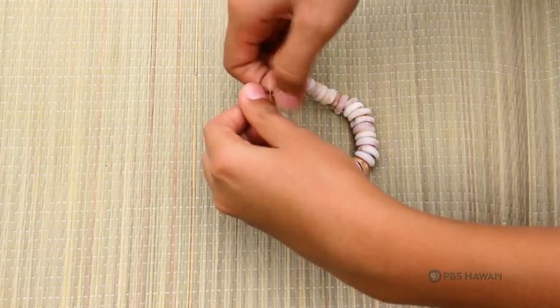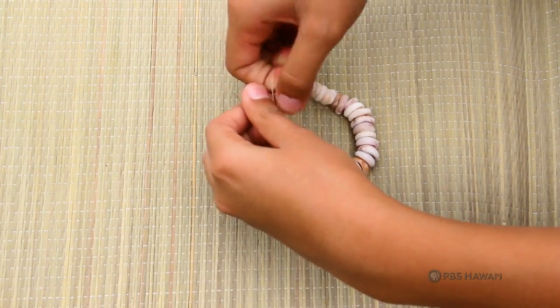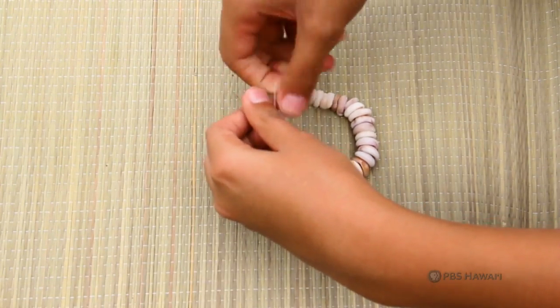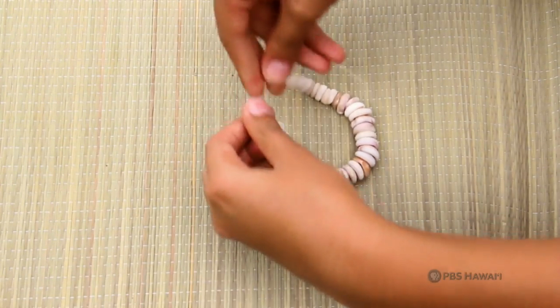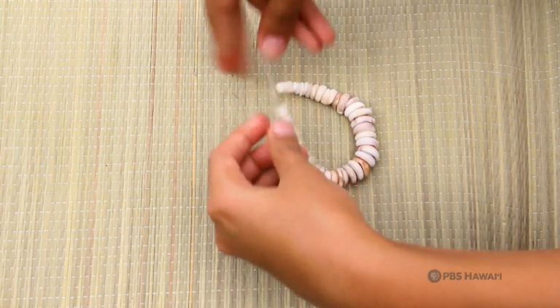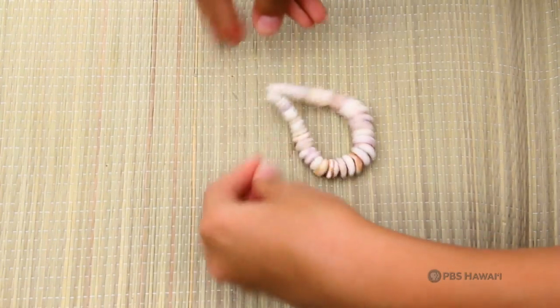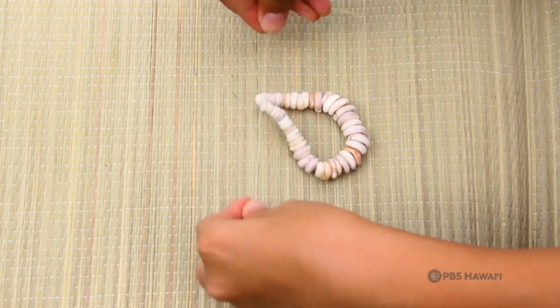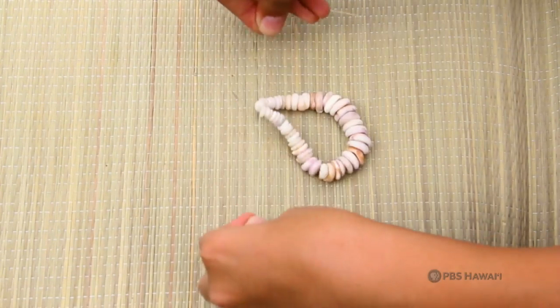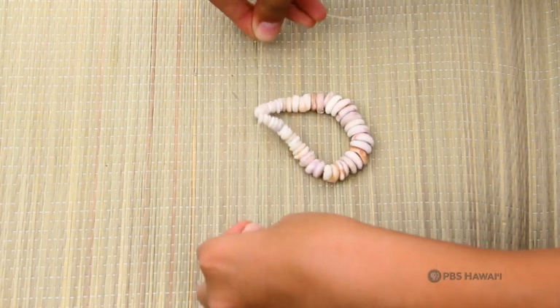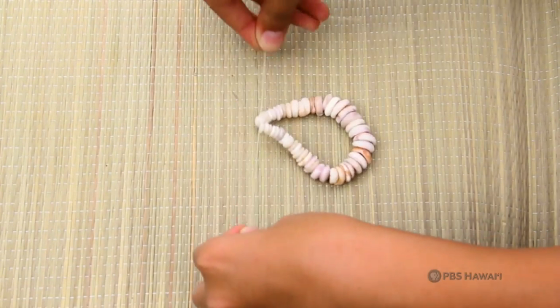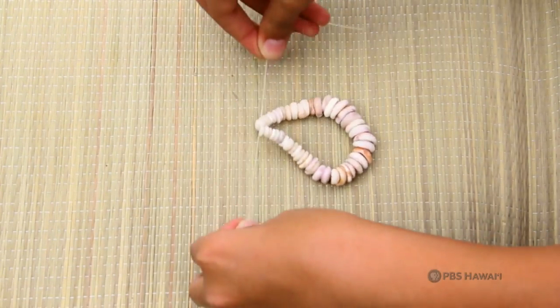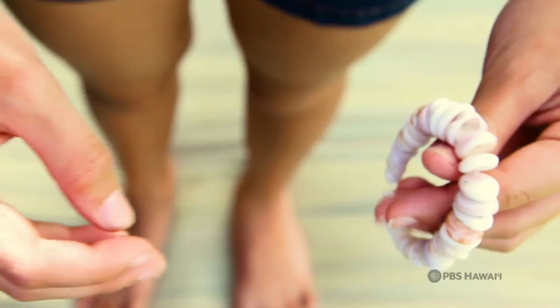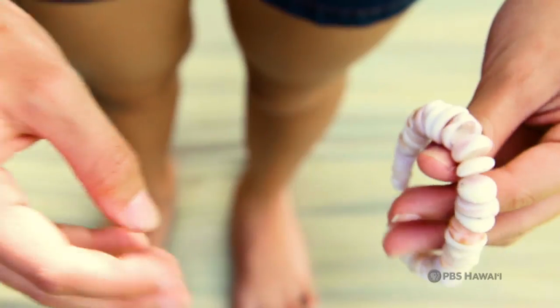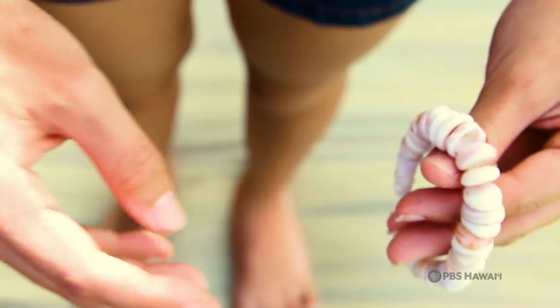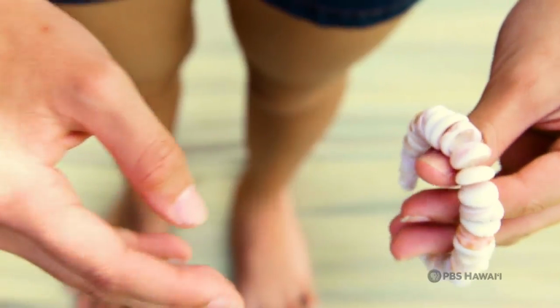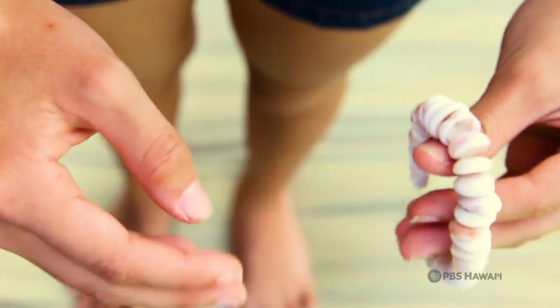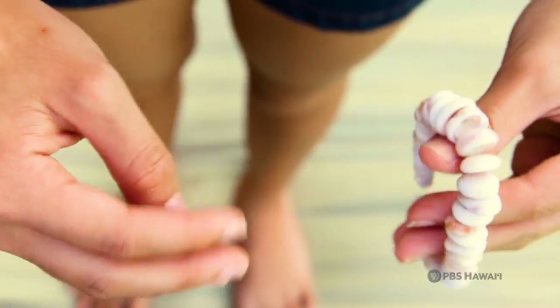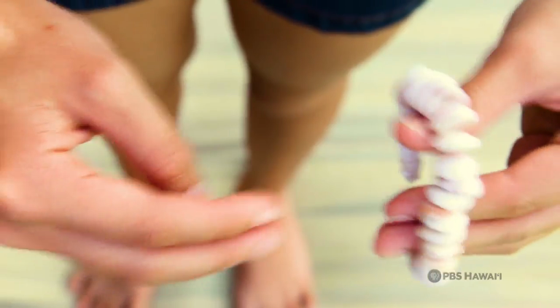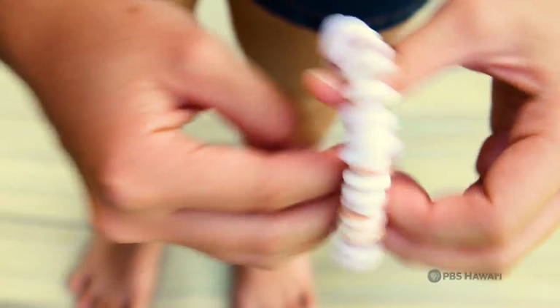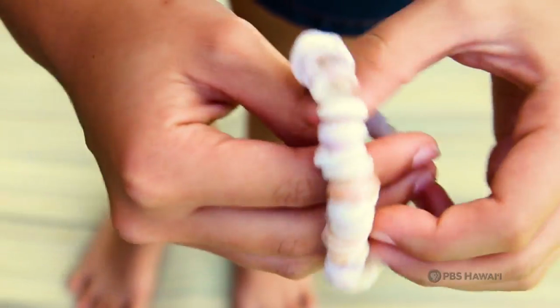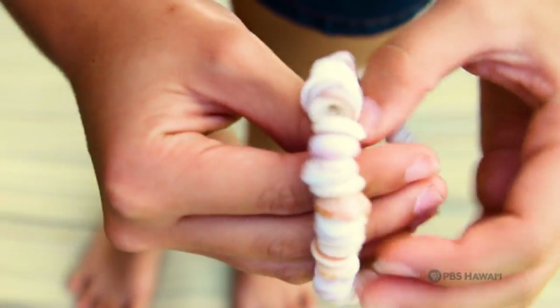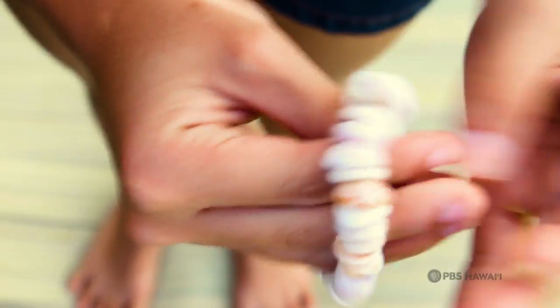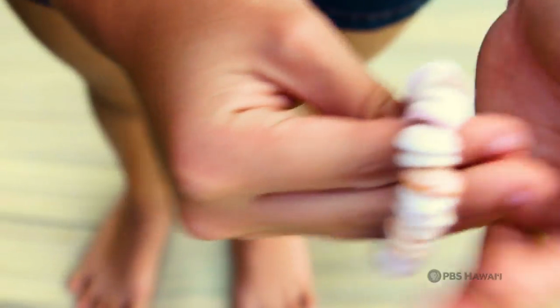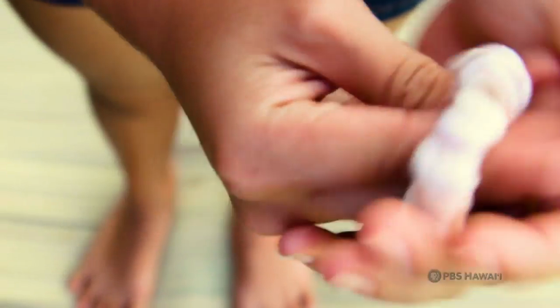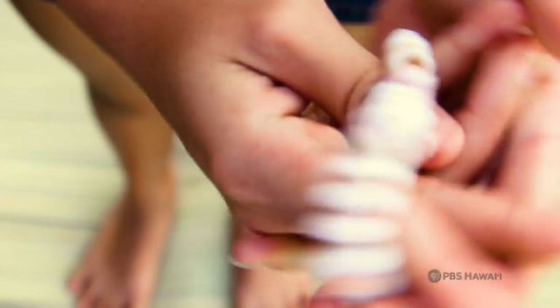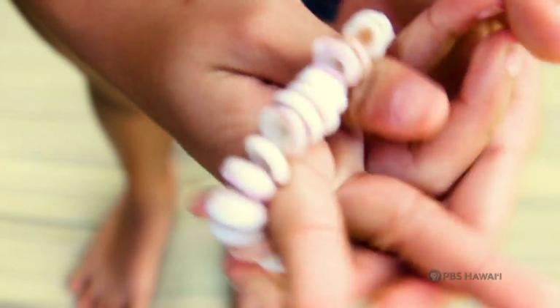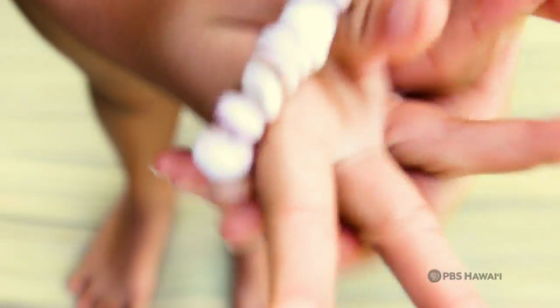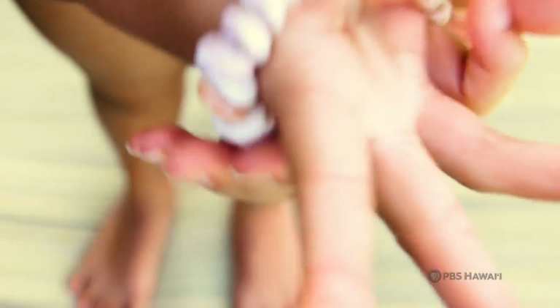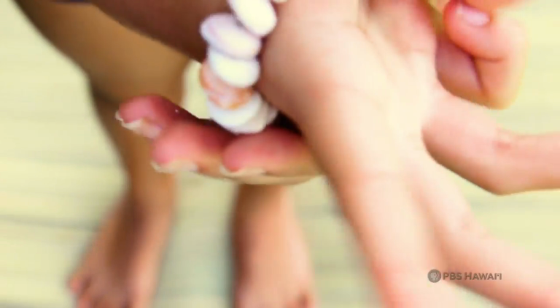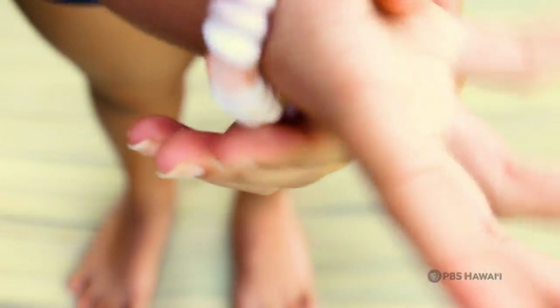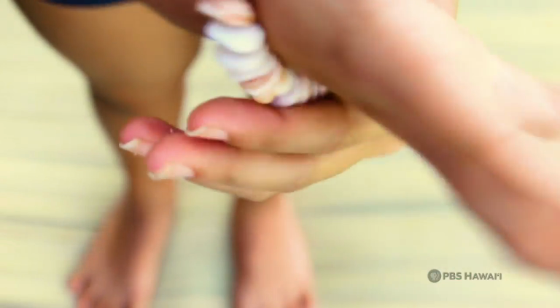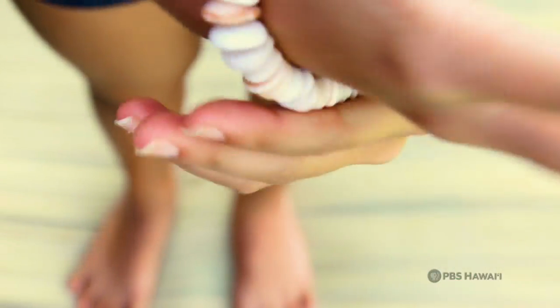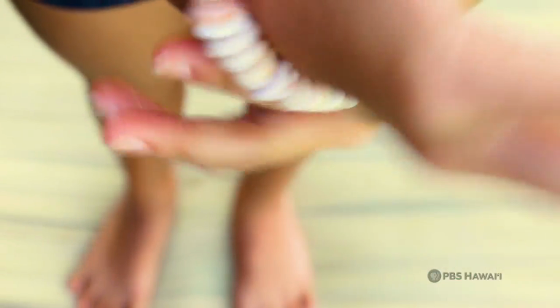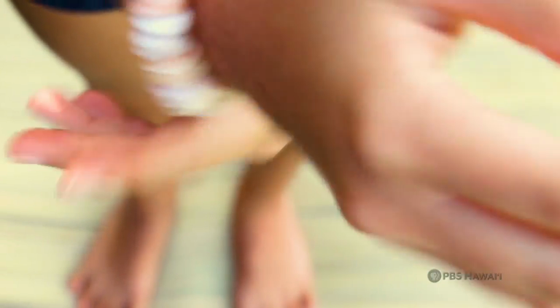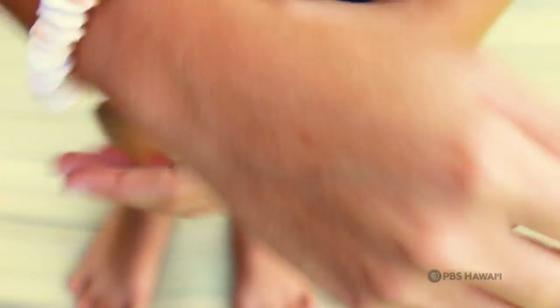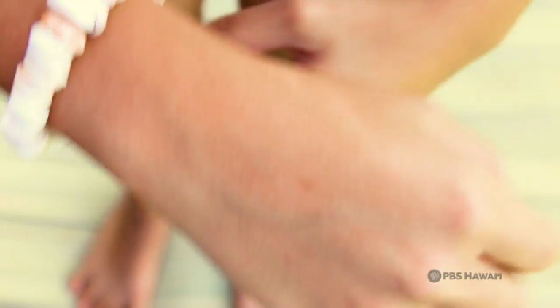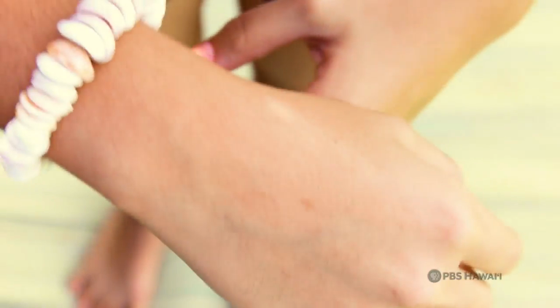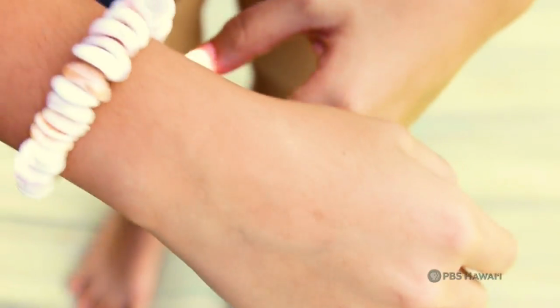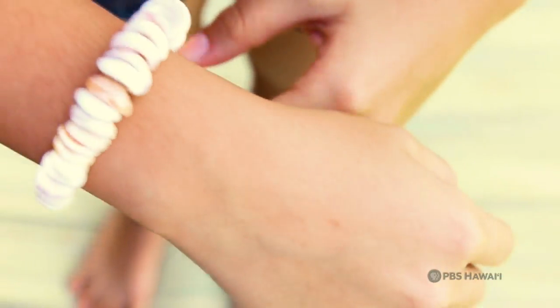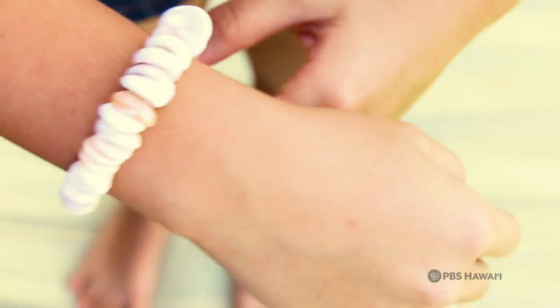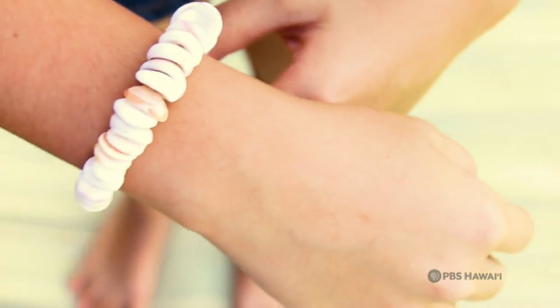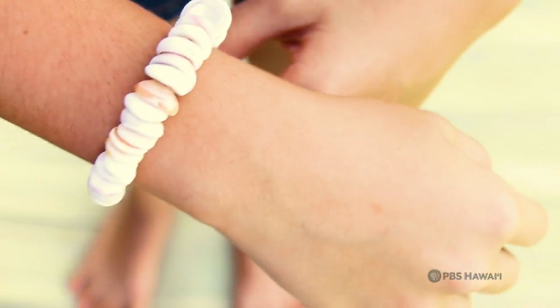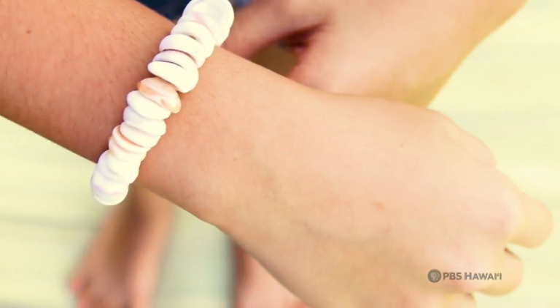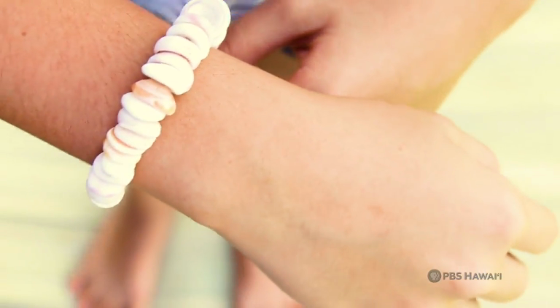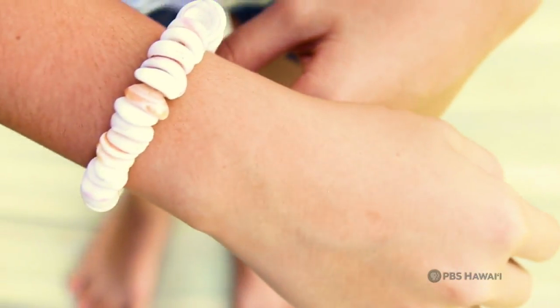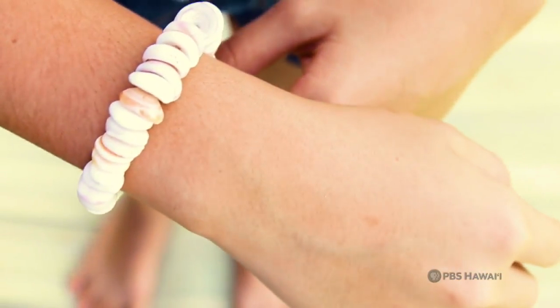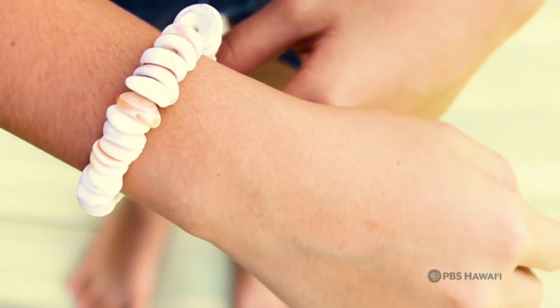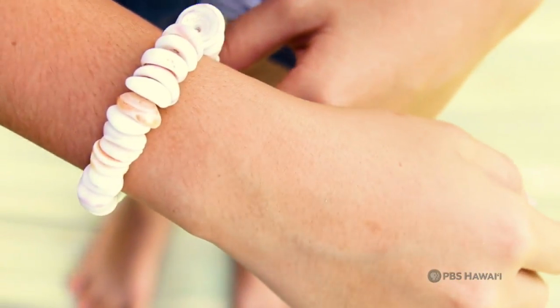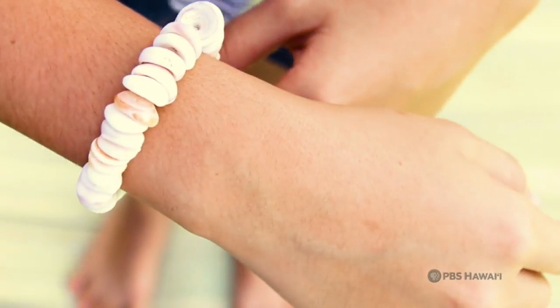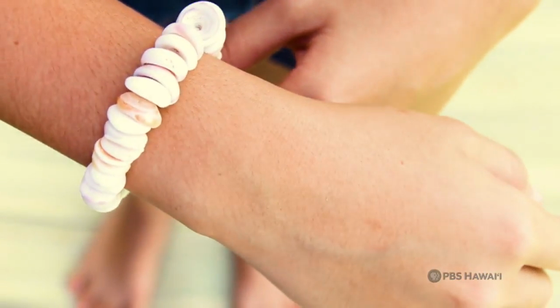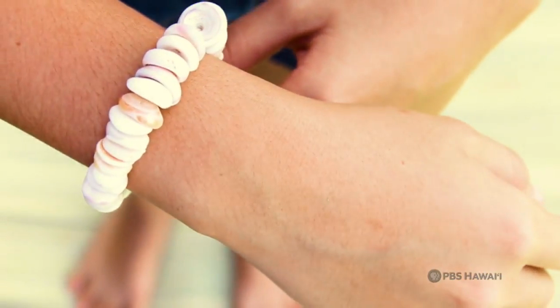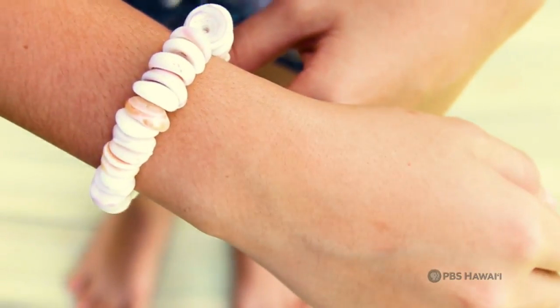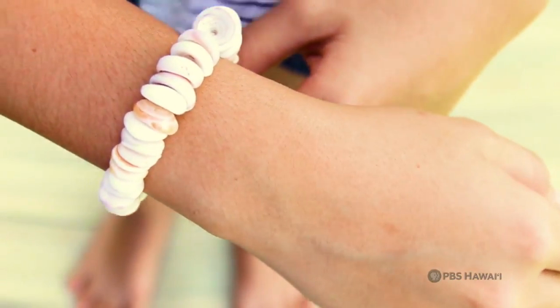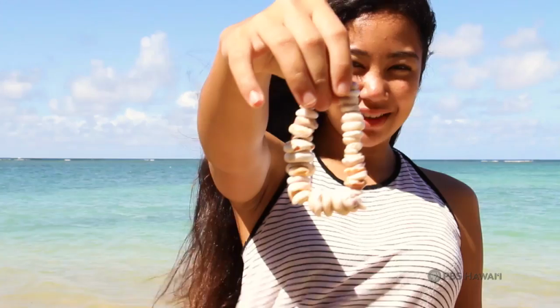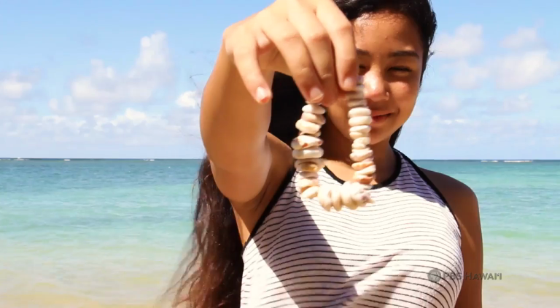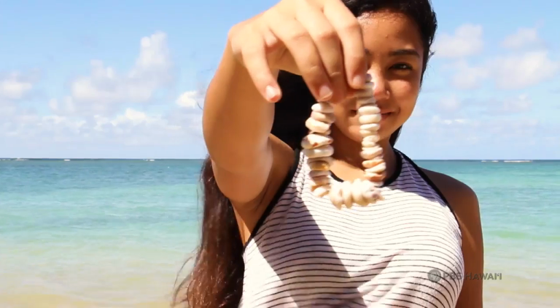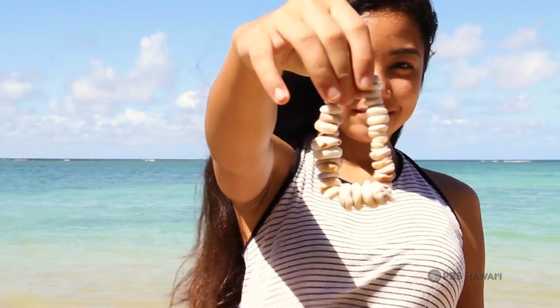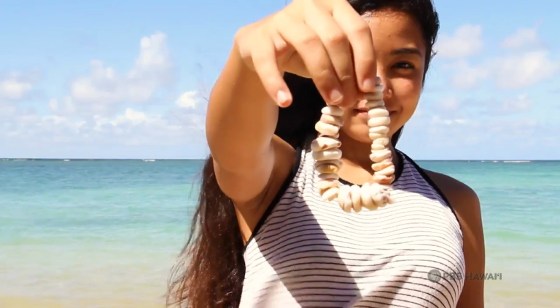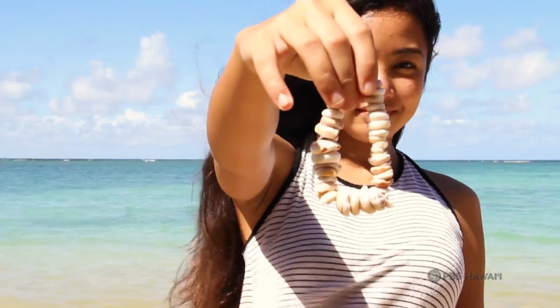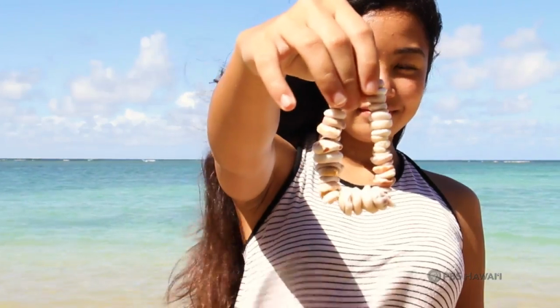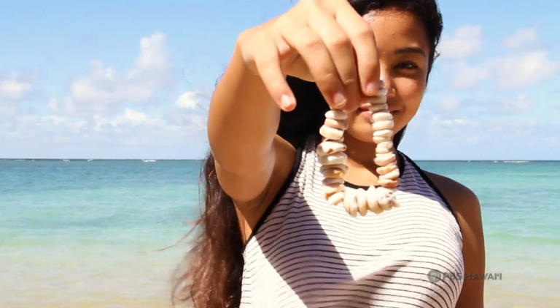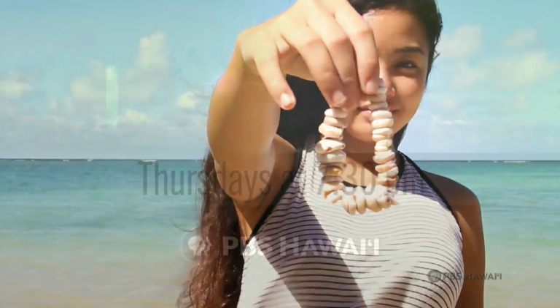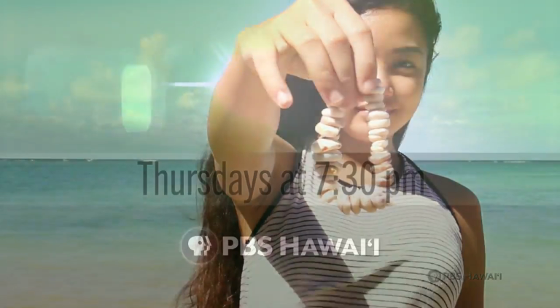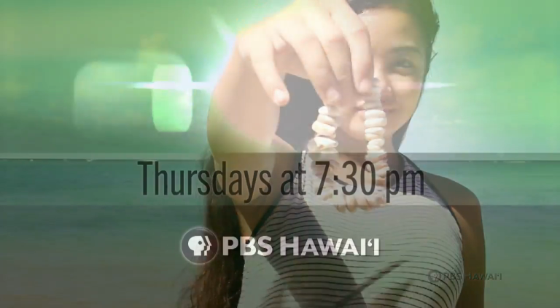And there you have it, your very own puka shell bracelet. This is Amber Sunshin from Island School for HIKI NŌ.